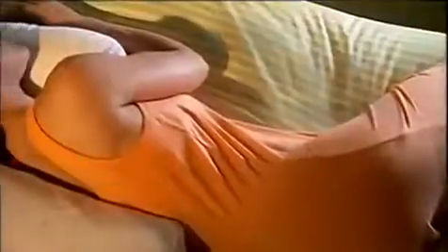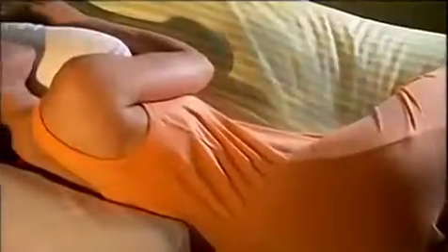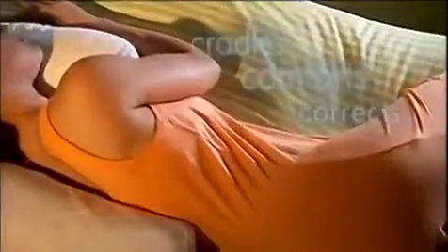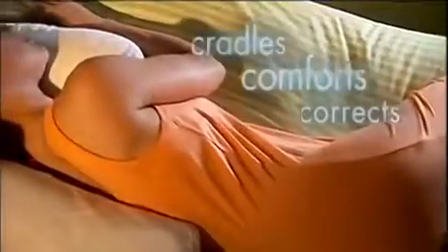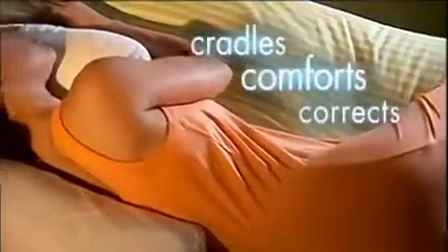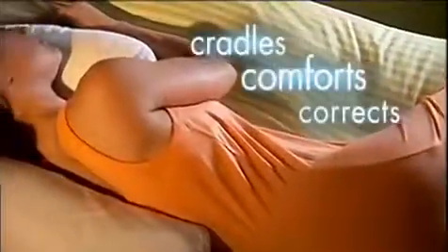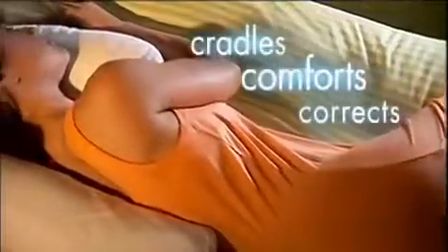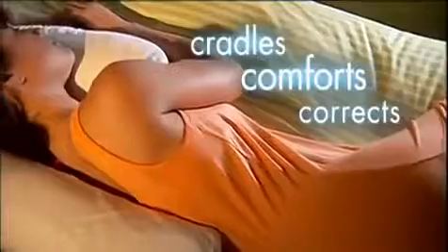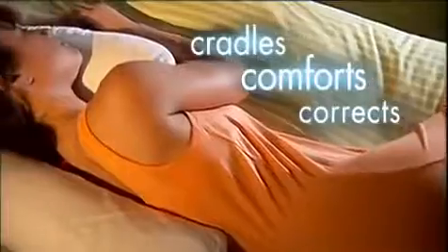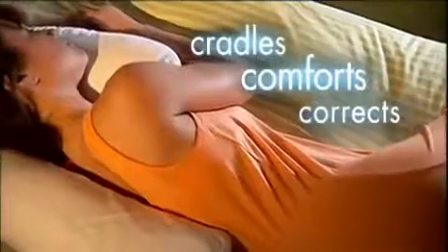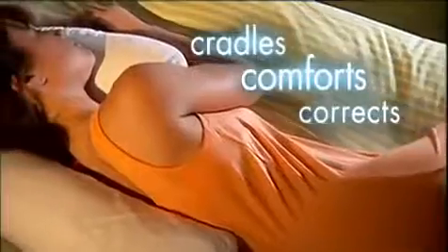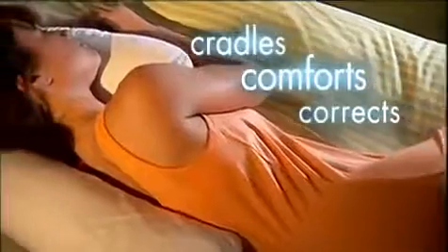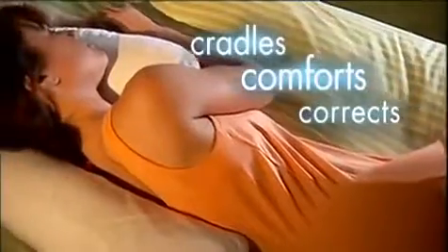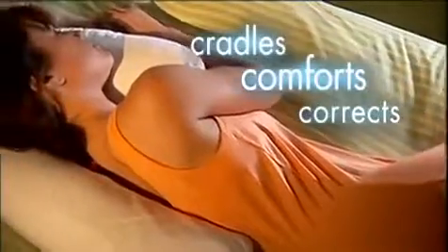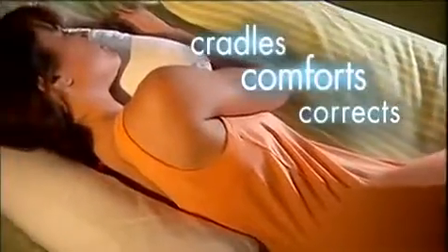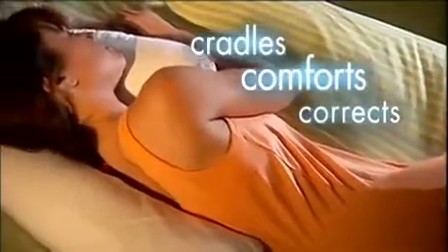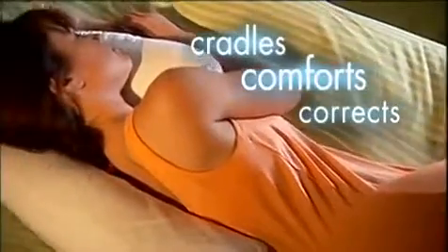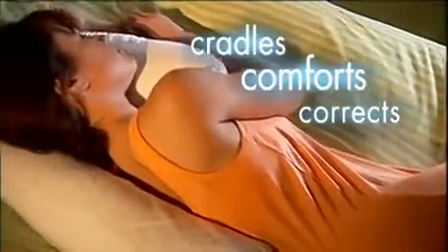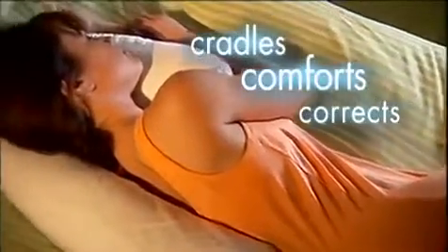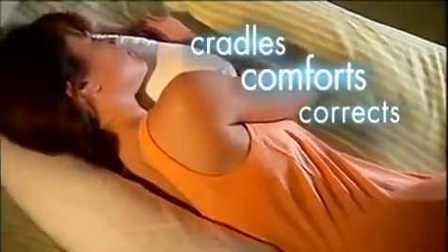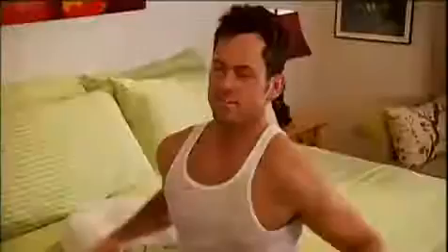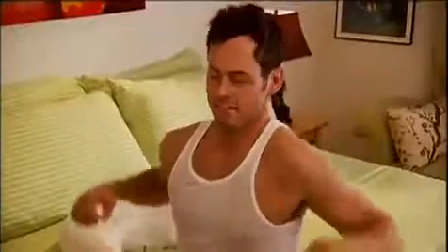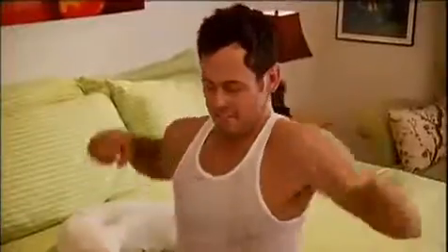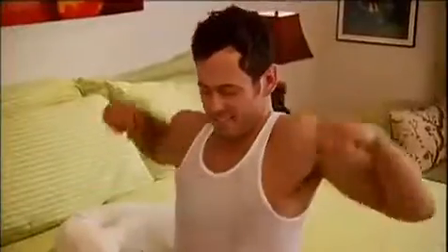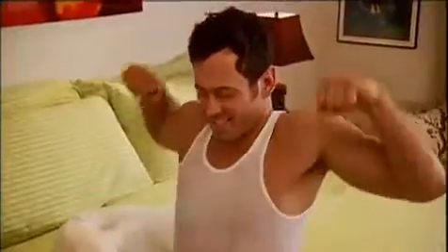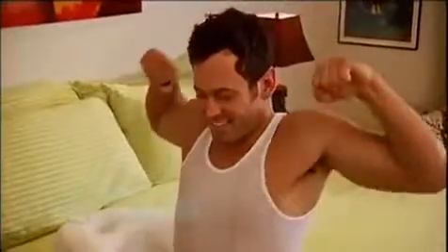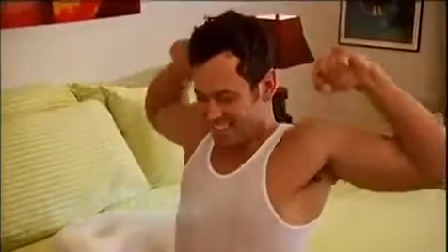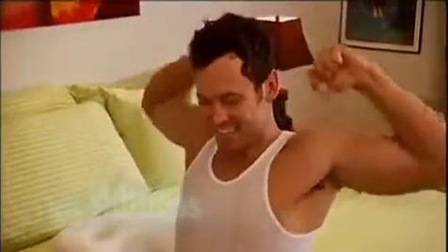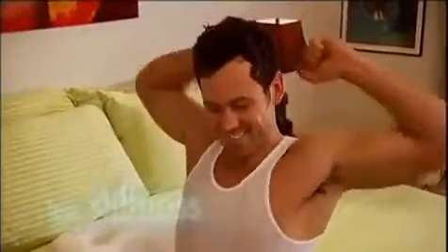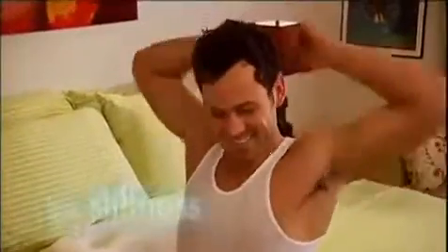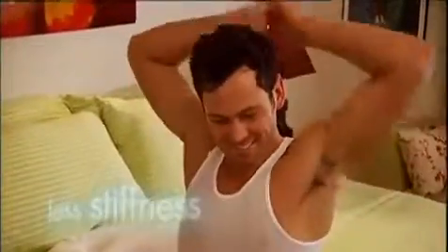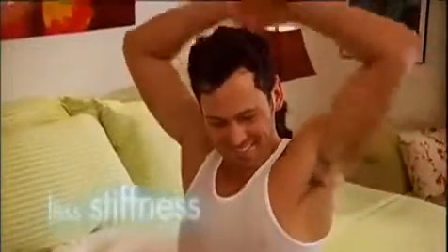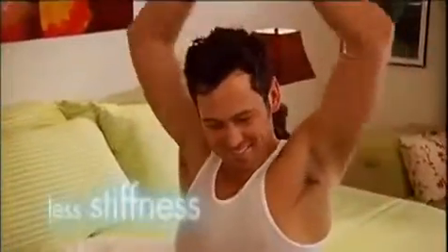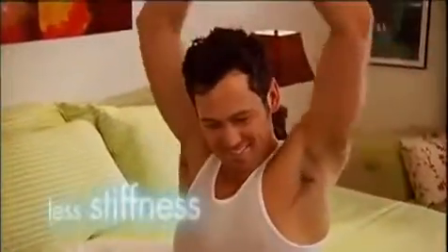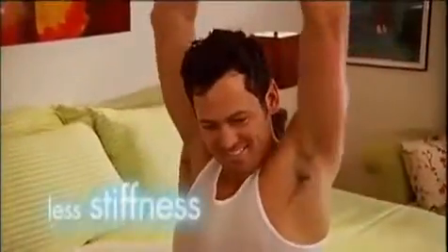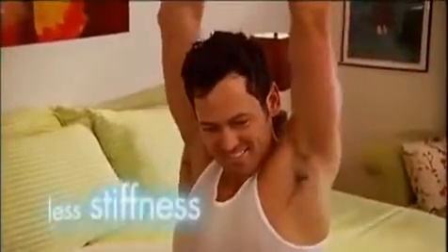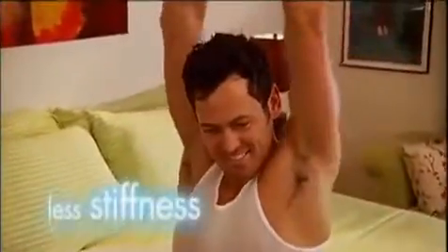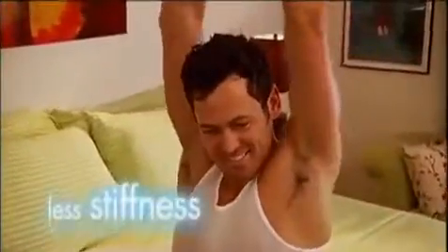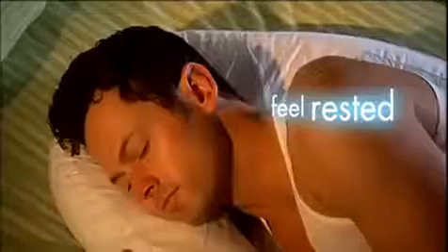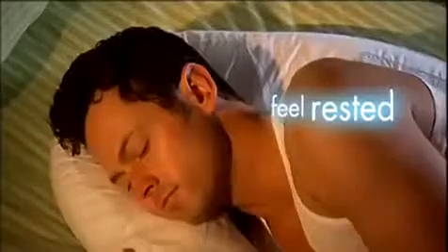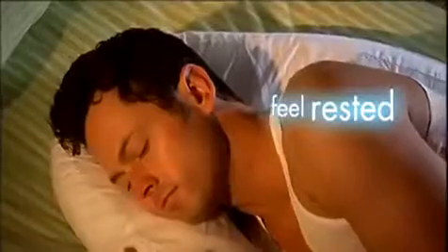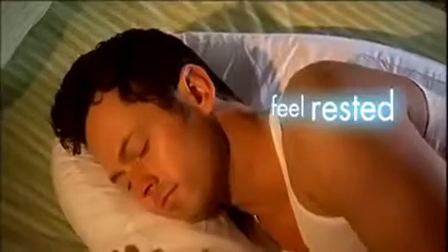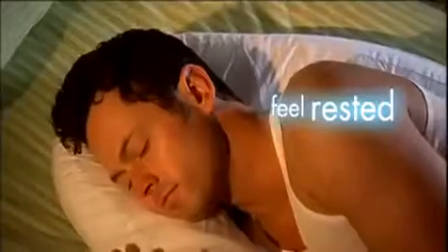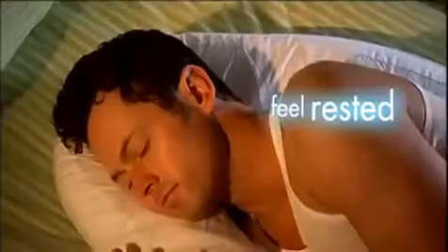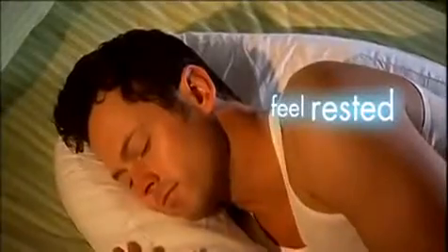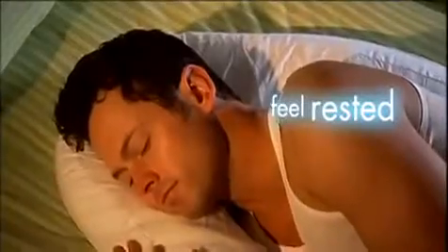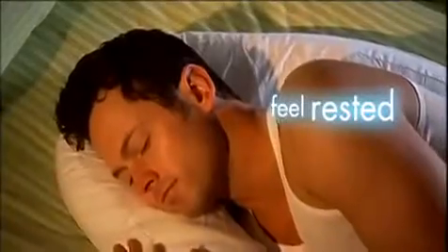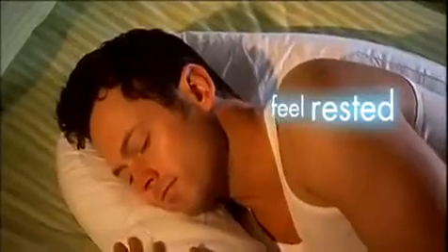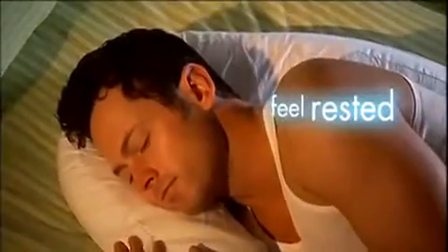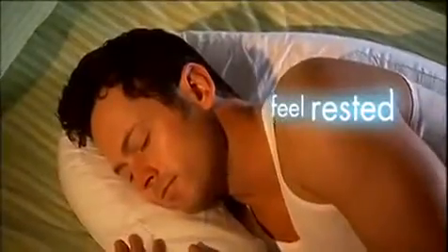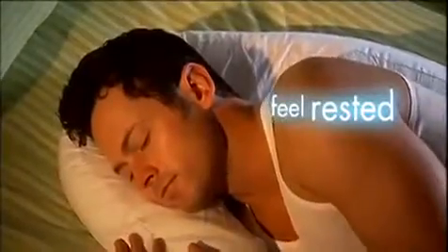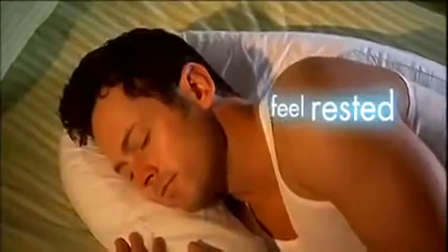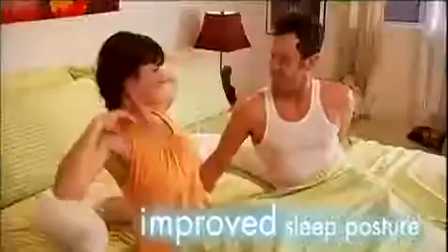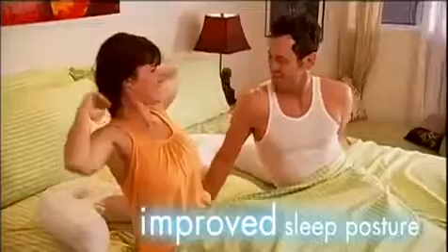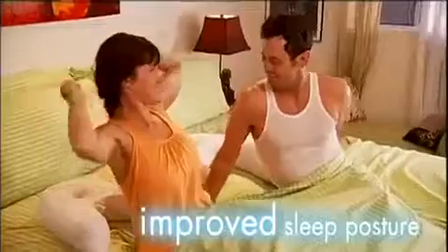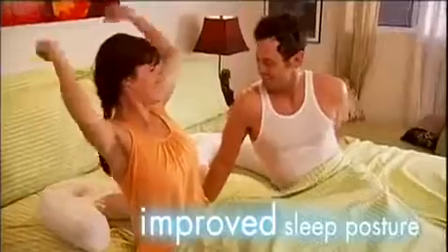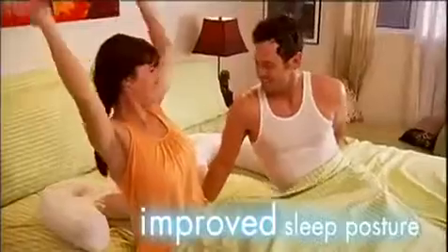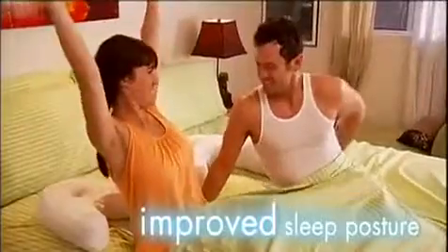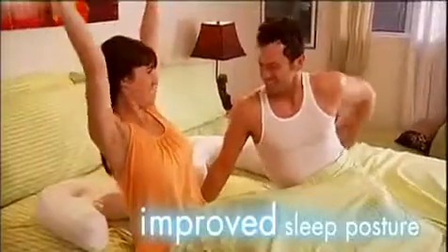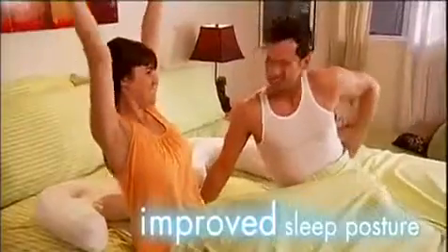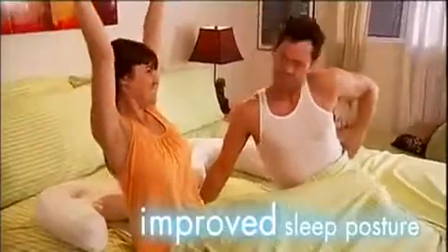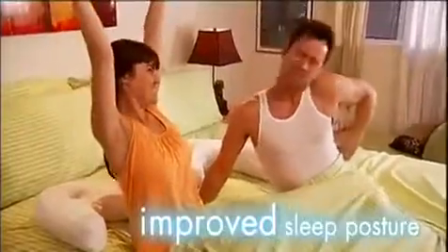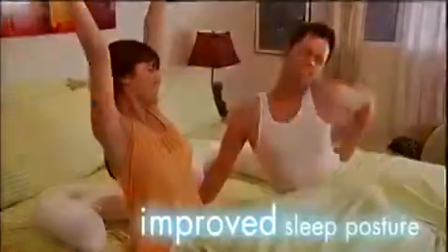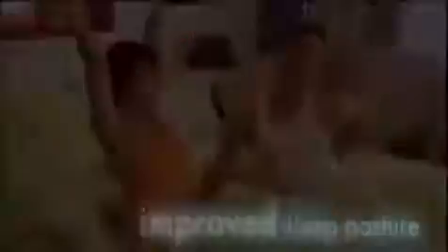The tail cradles your back to ensure correct posture. Now you can wake with less stiffness and feel rested thanks to improved sleep posture.